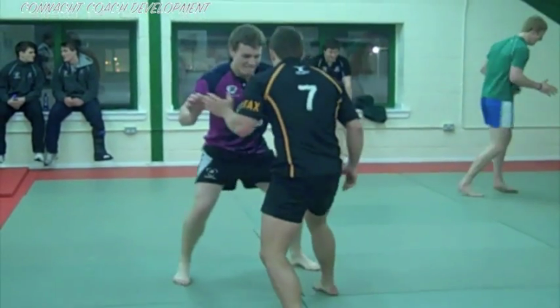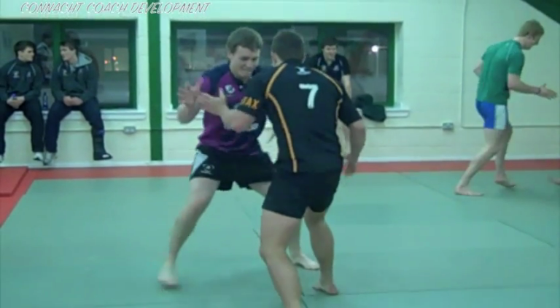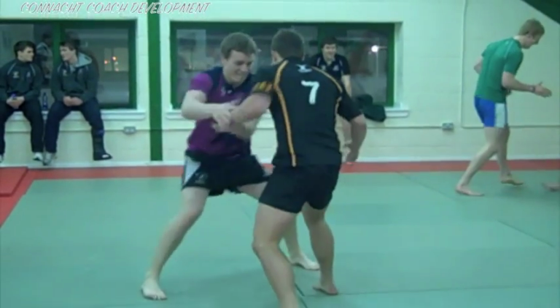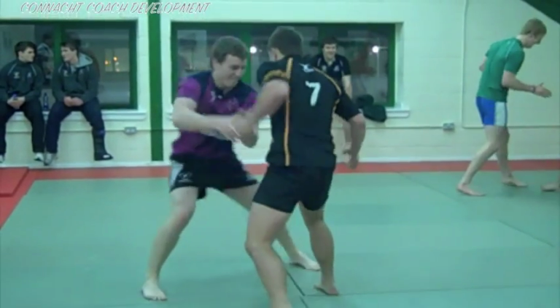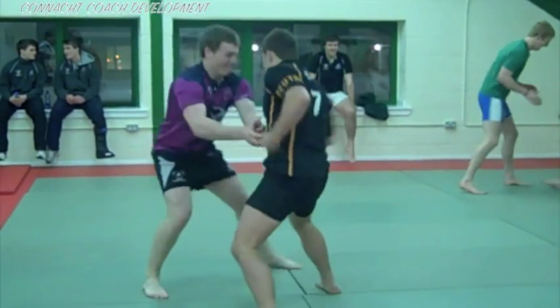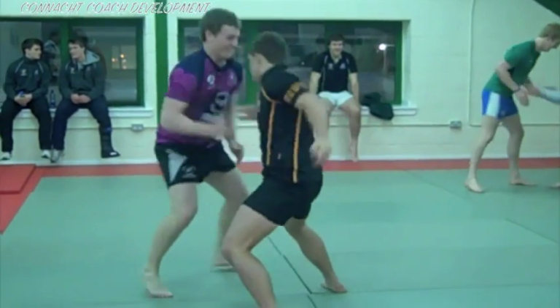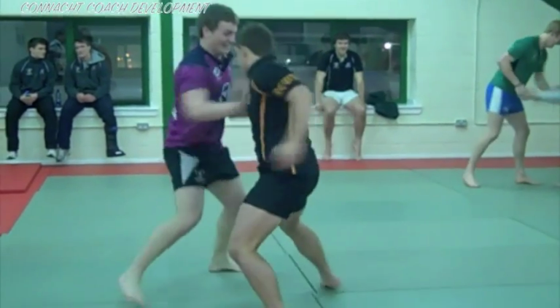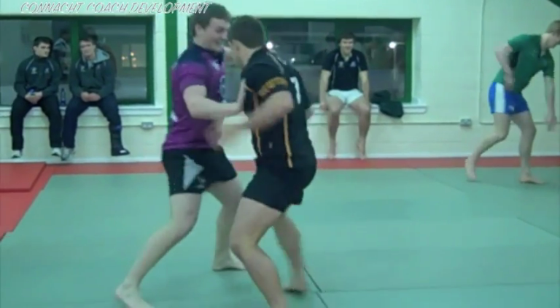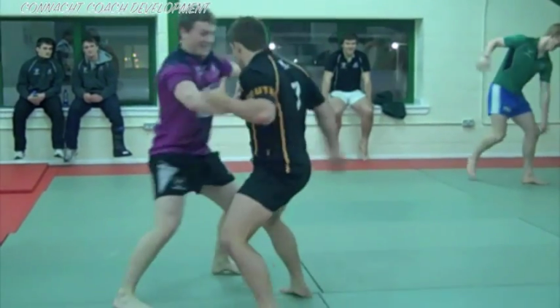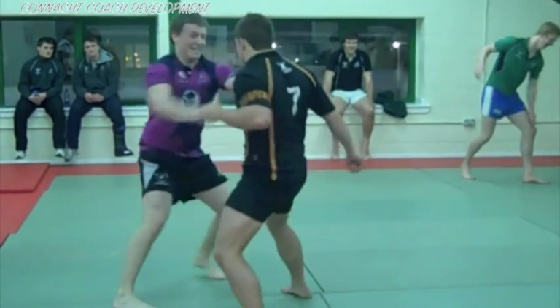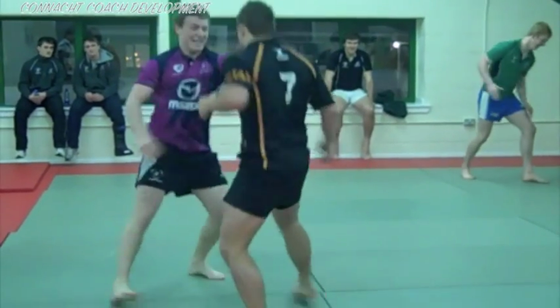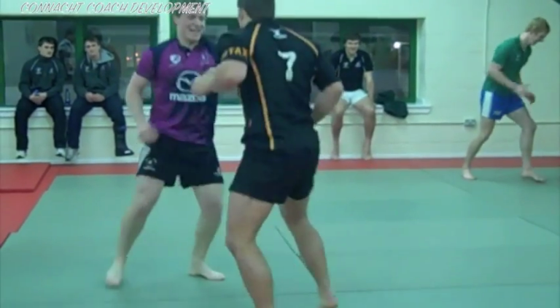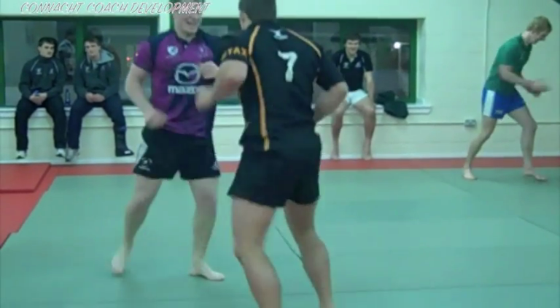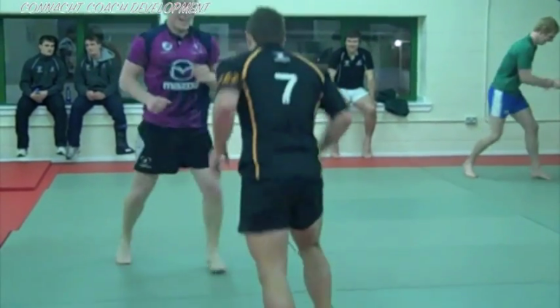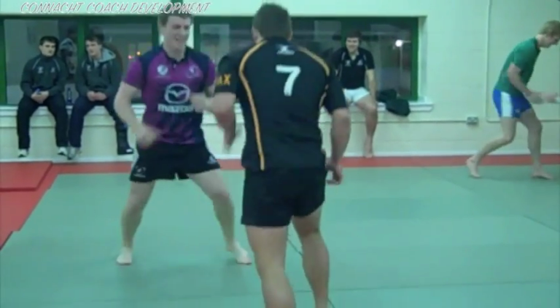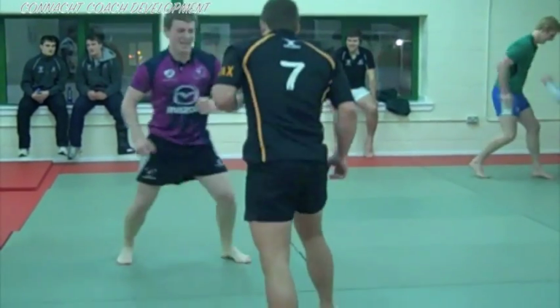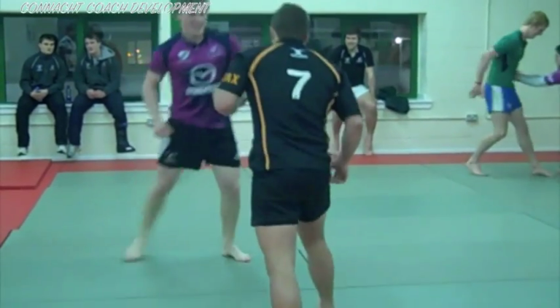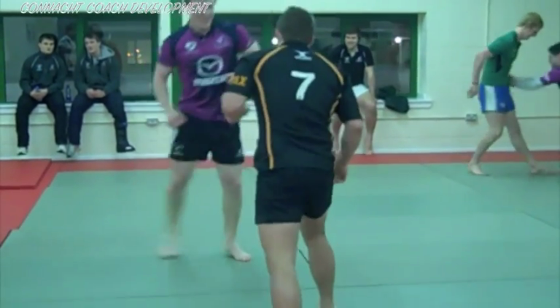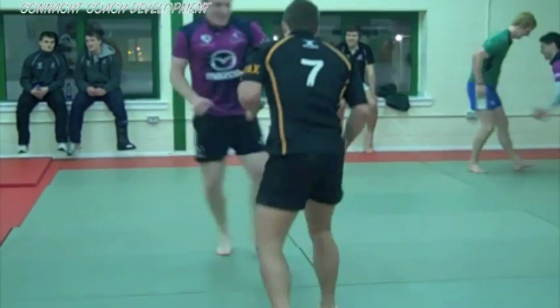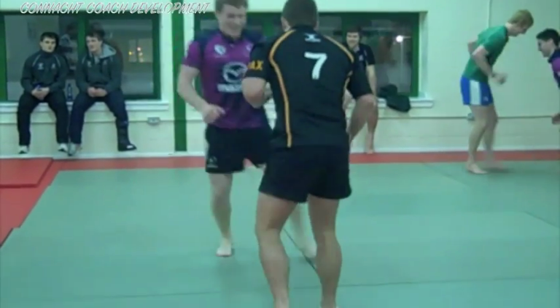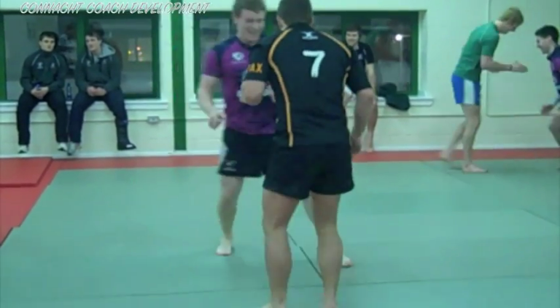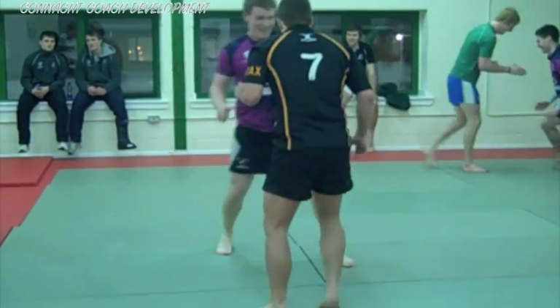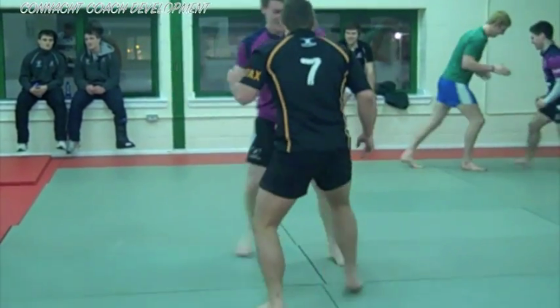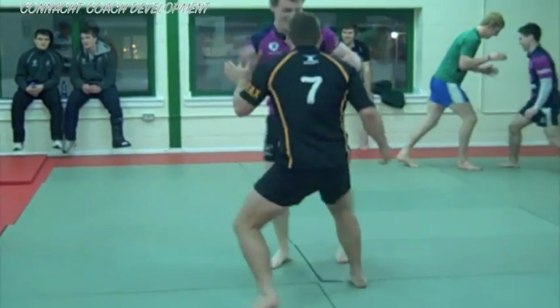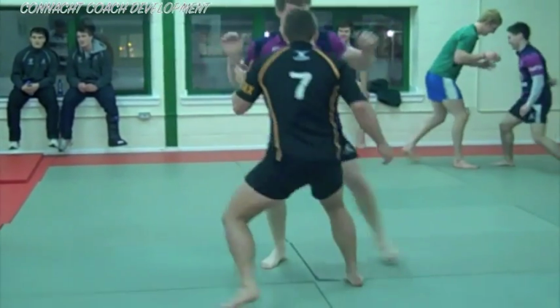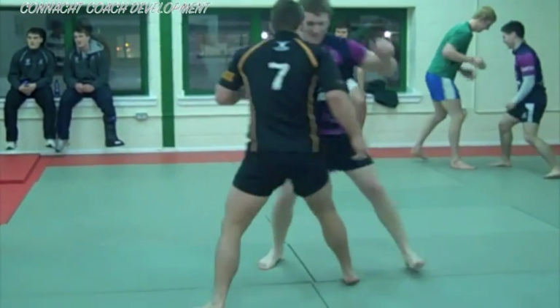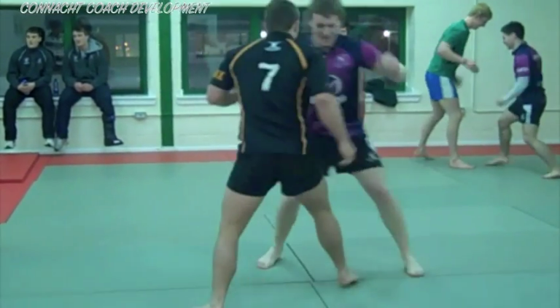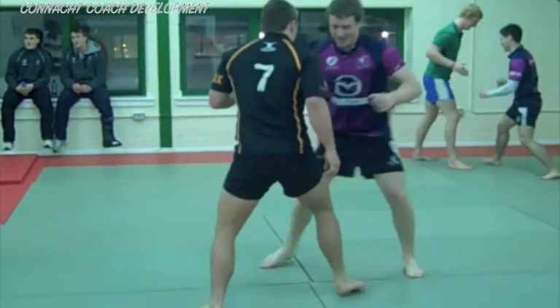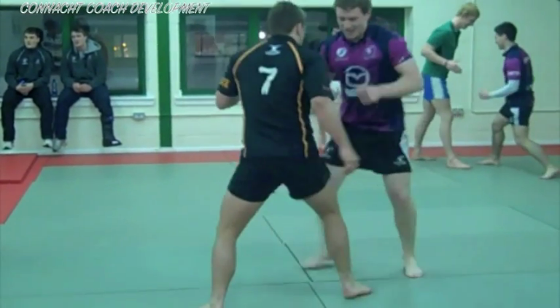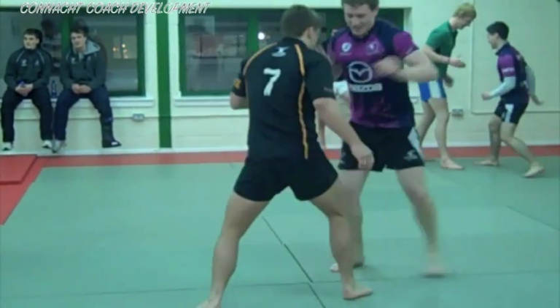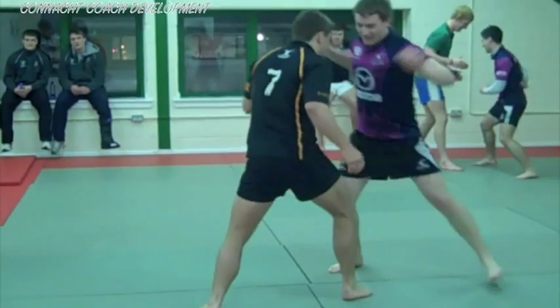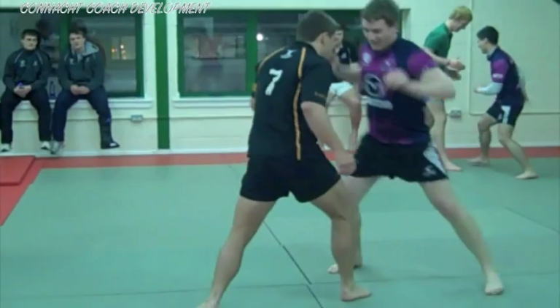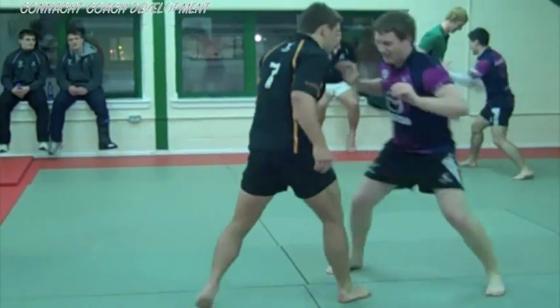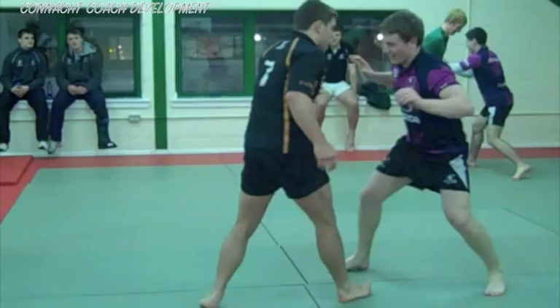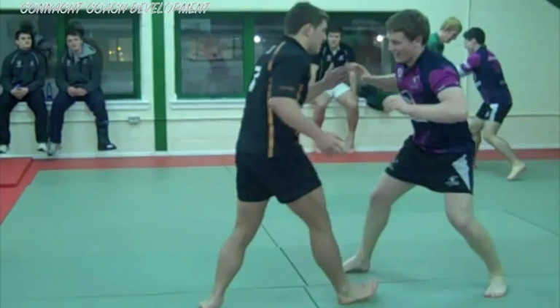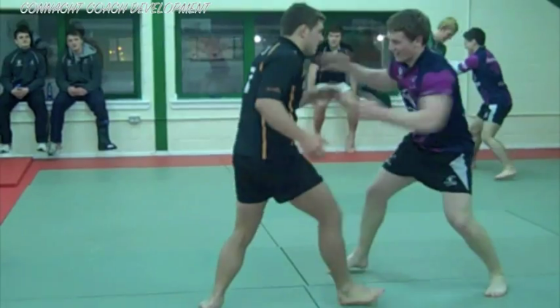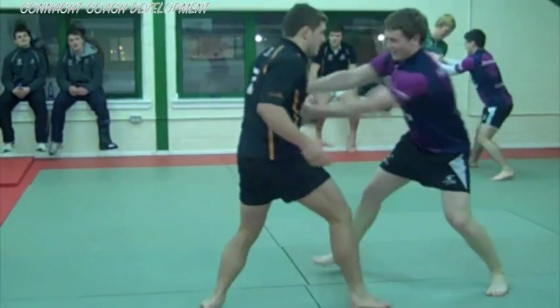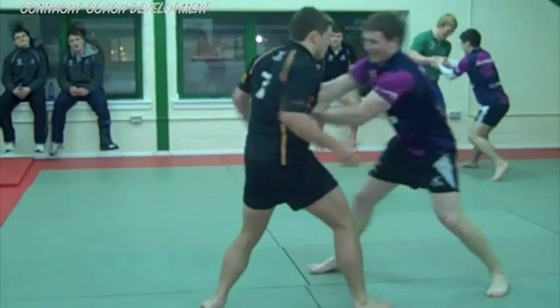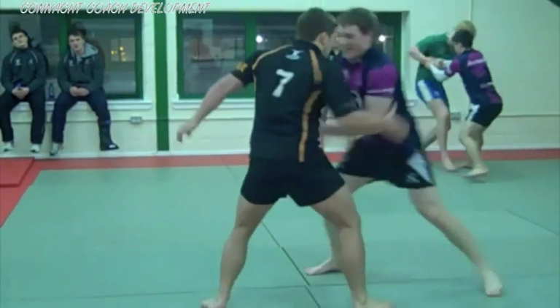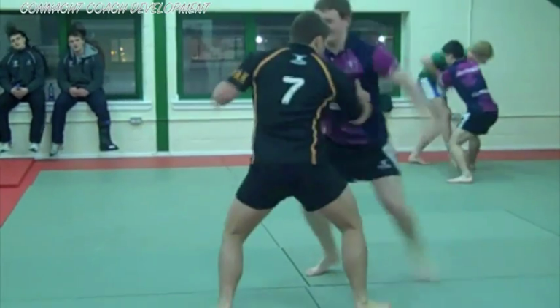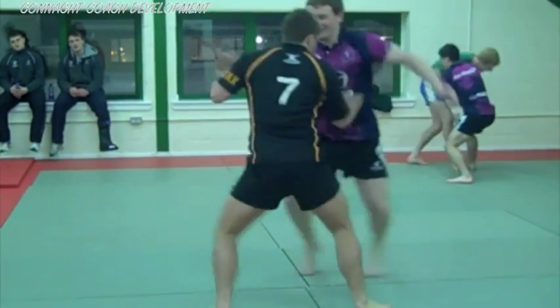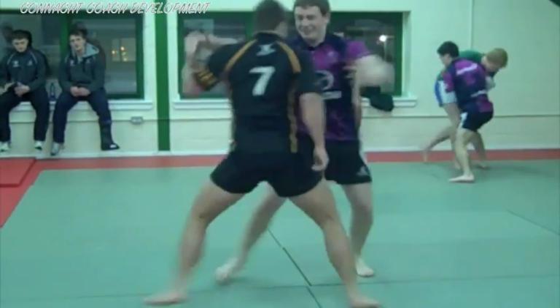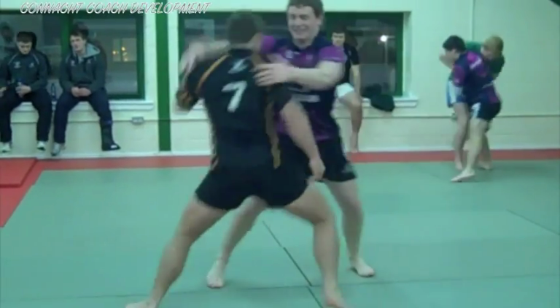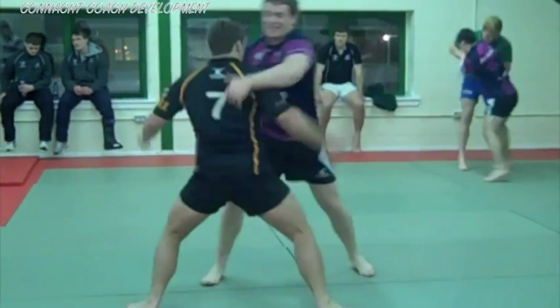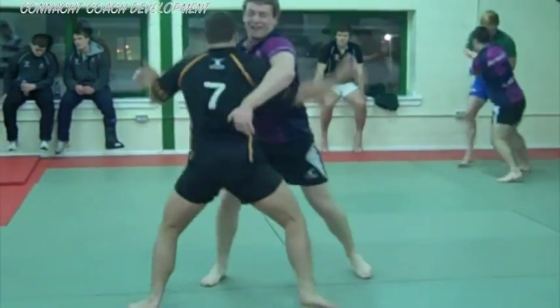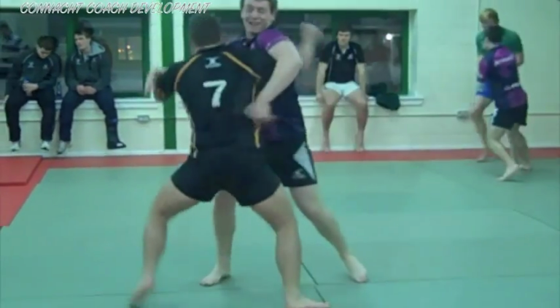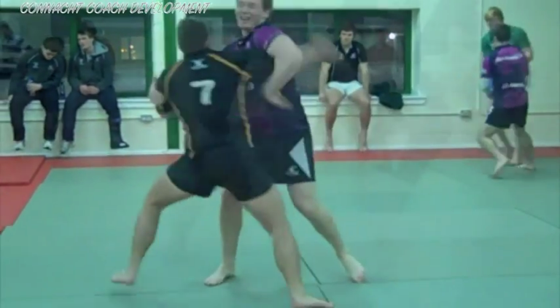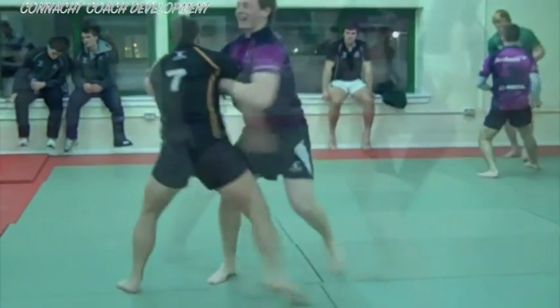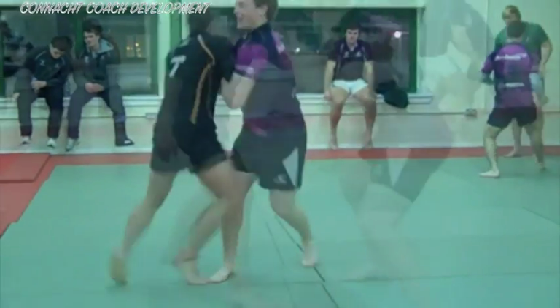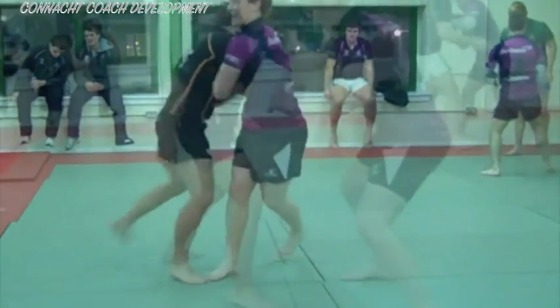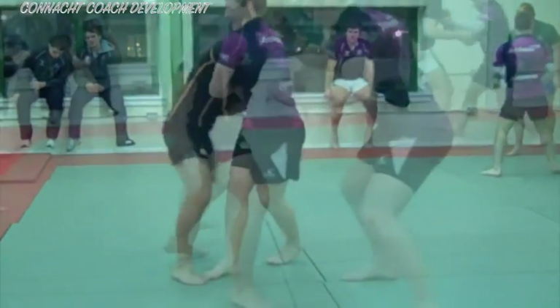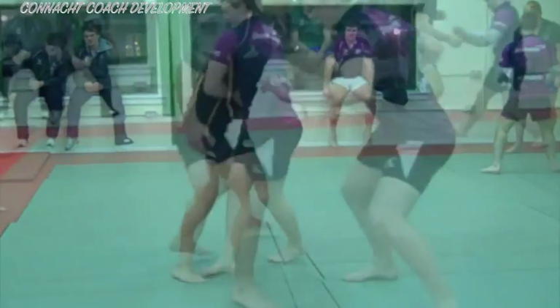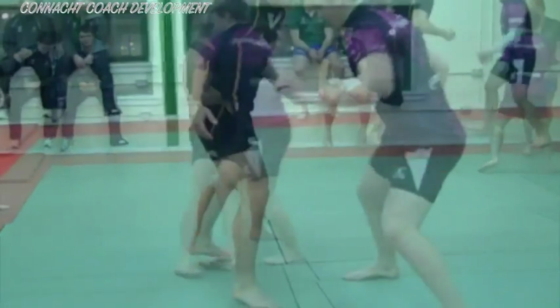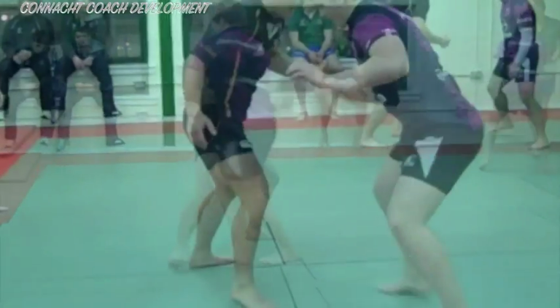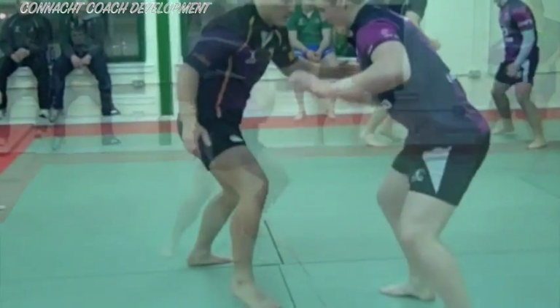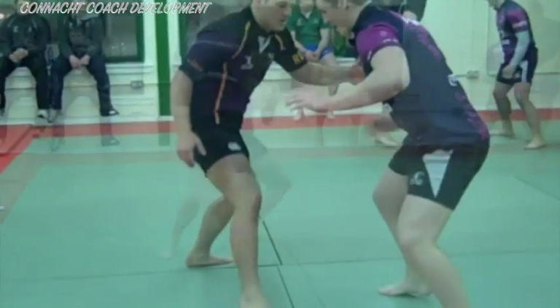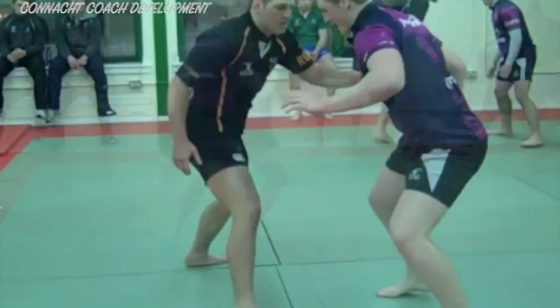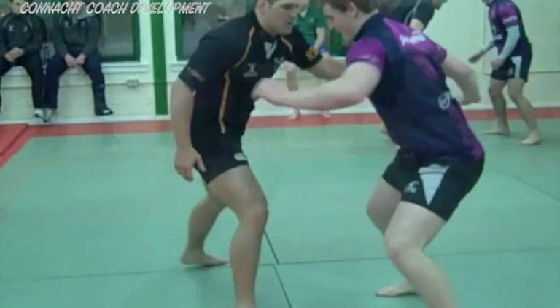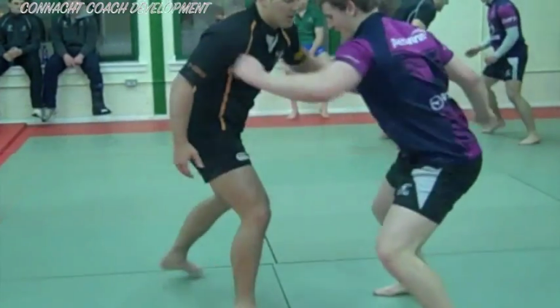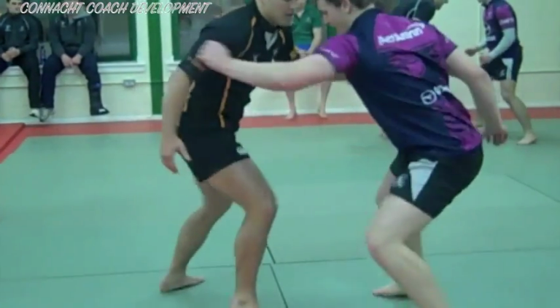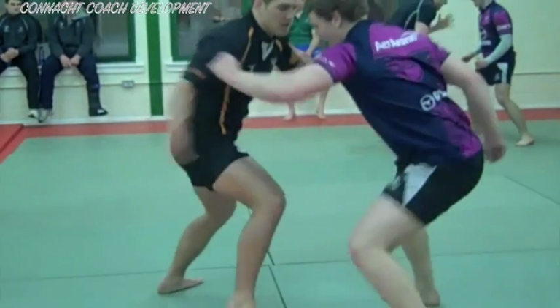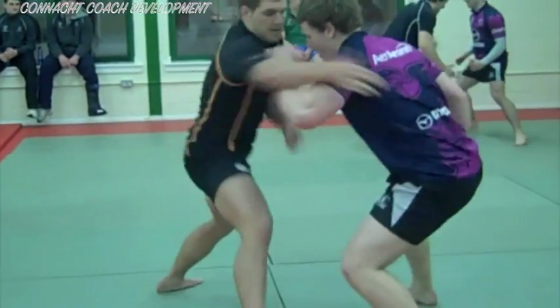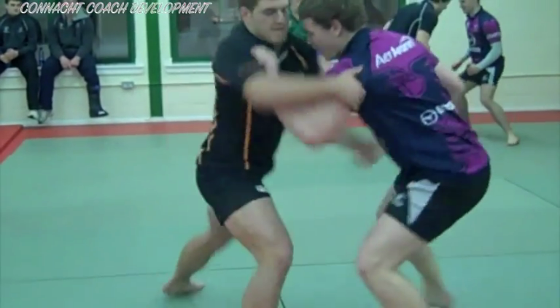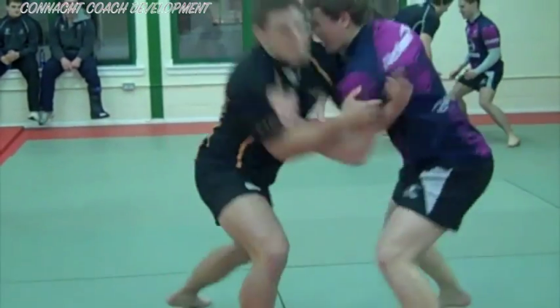In this exercise, the players try to grab each other's wrists or elbows and then keep them as close as possible to their own body.